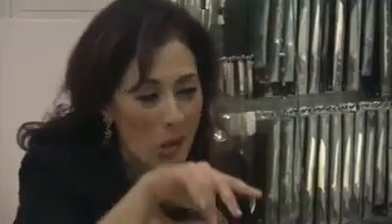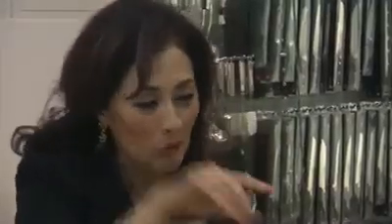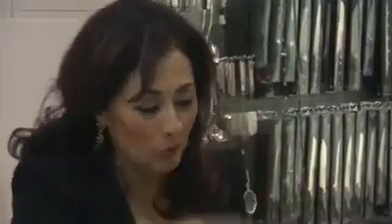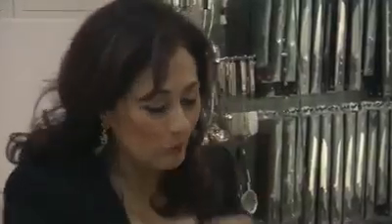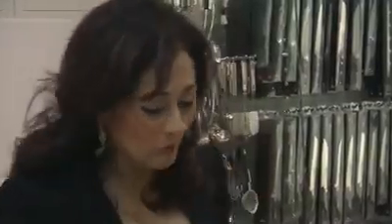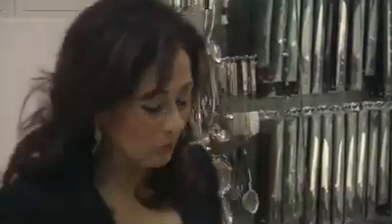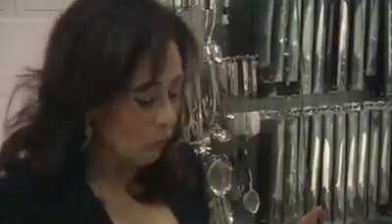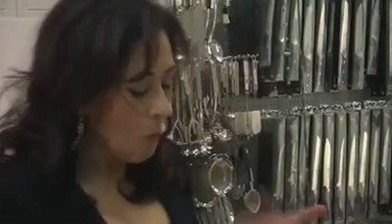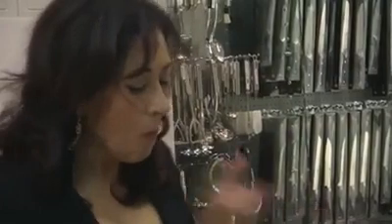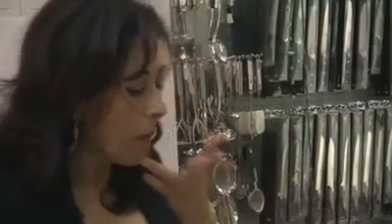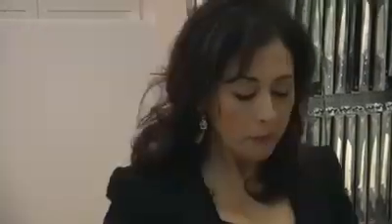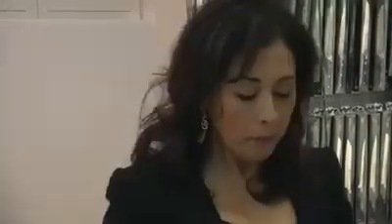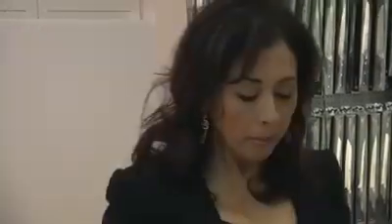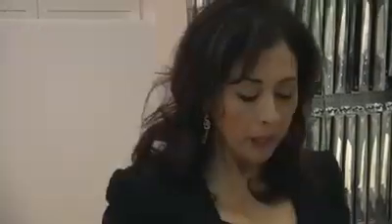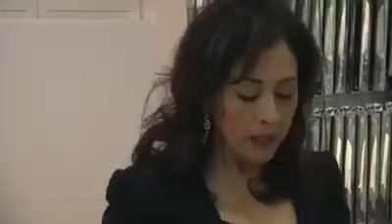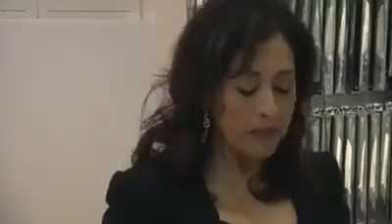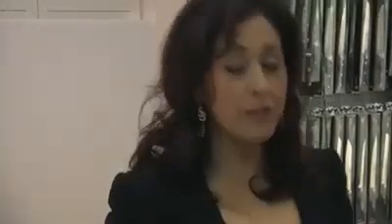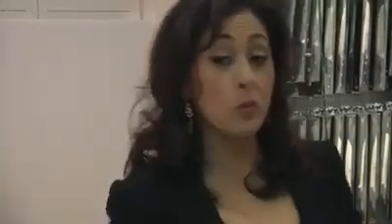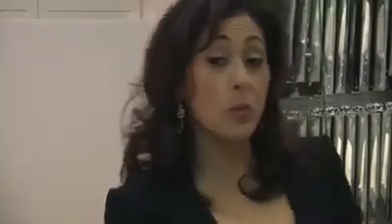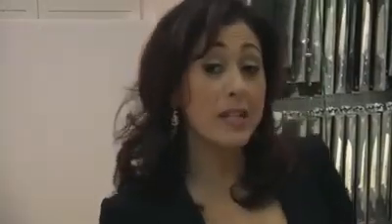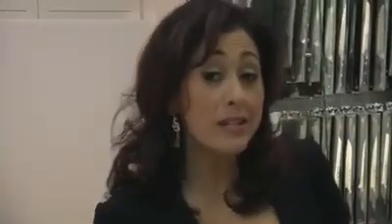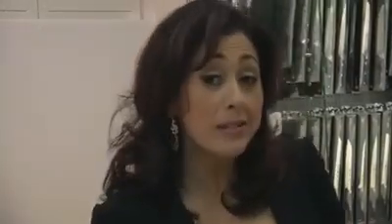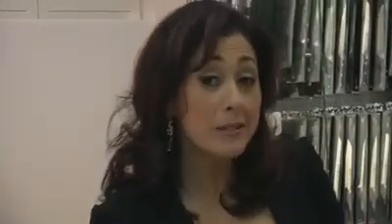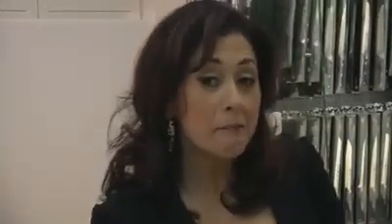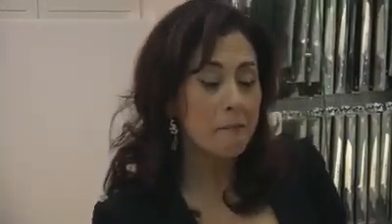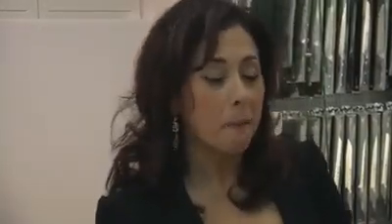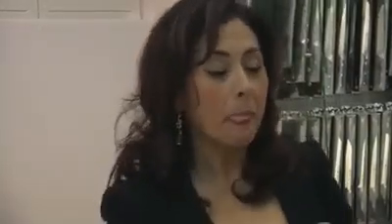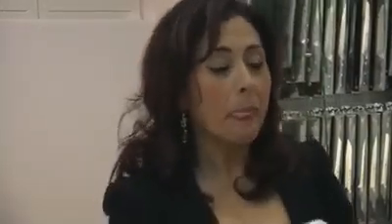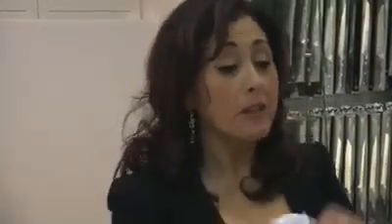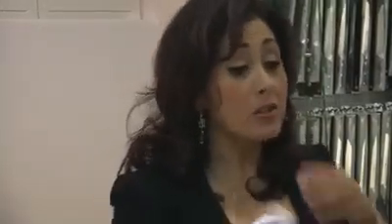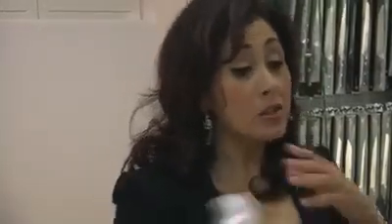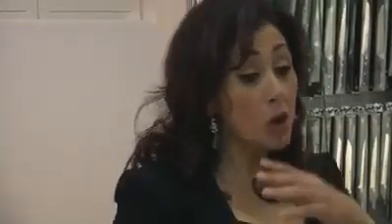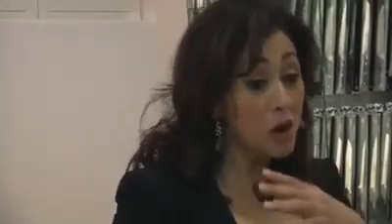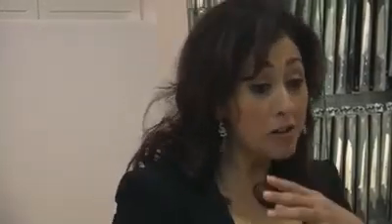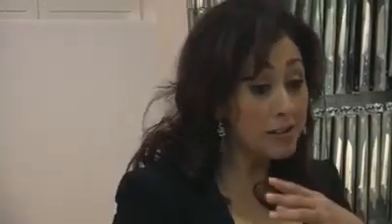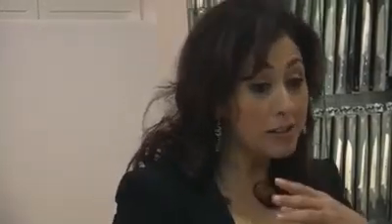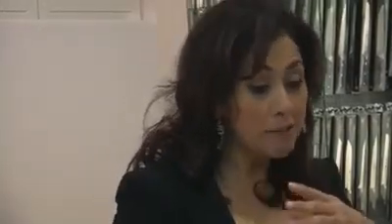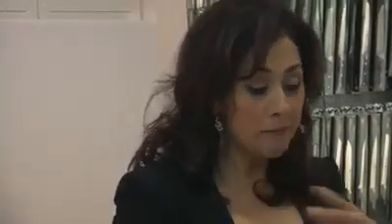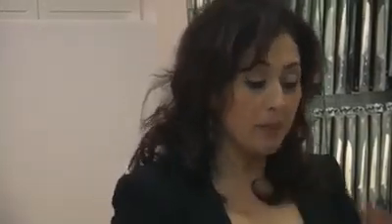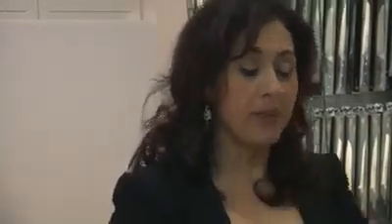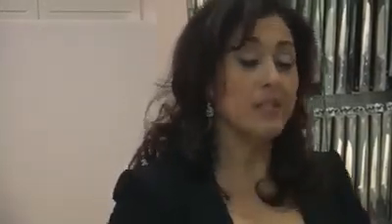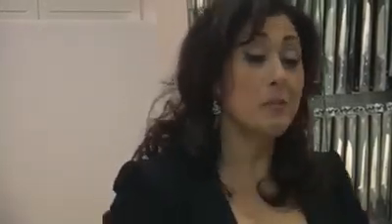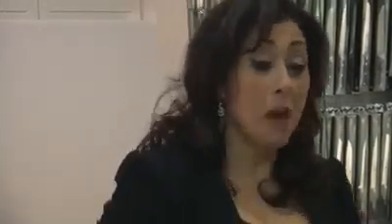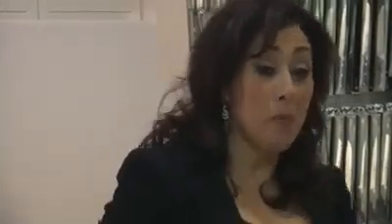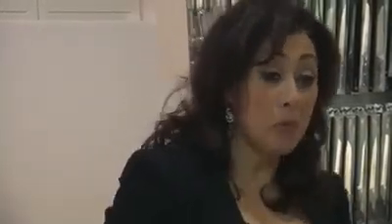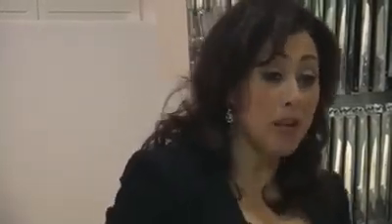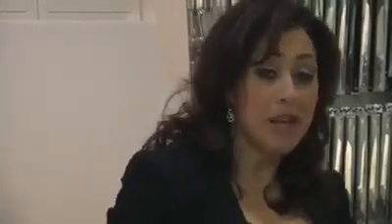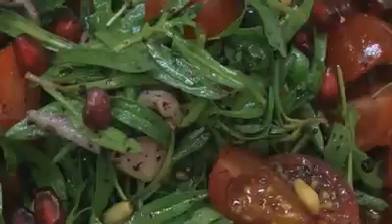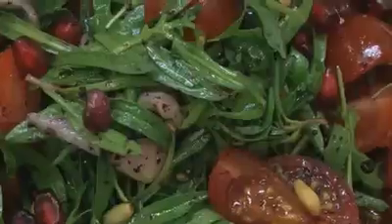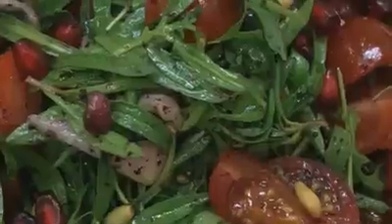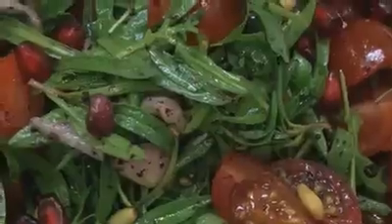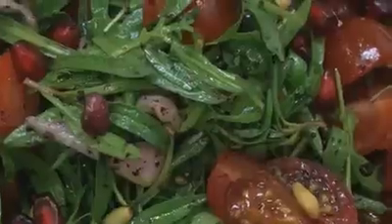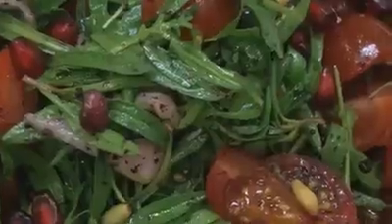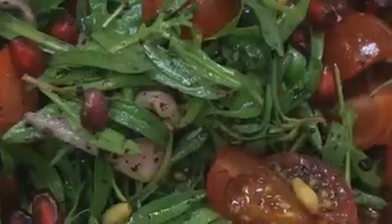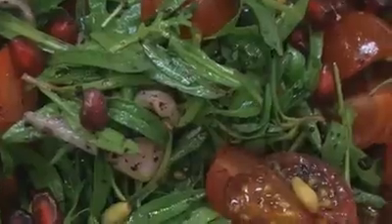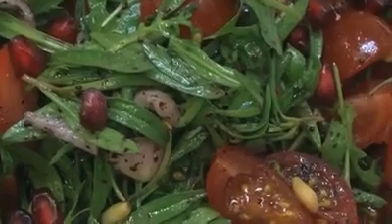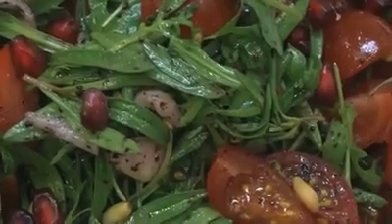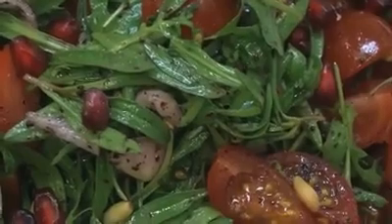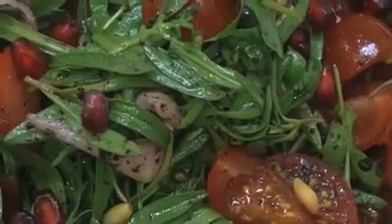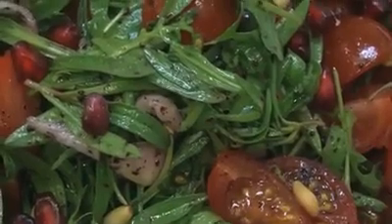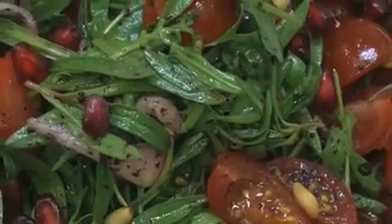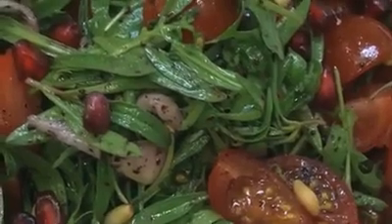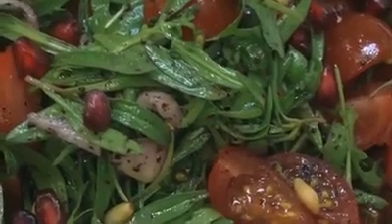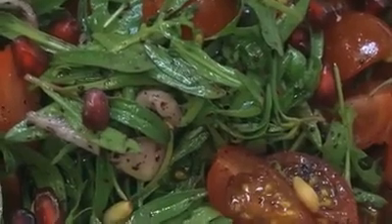Fresh, sweet, tart, peppery — is everything. All in one.